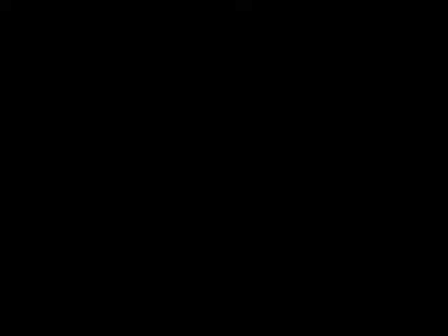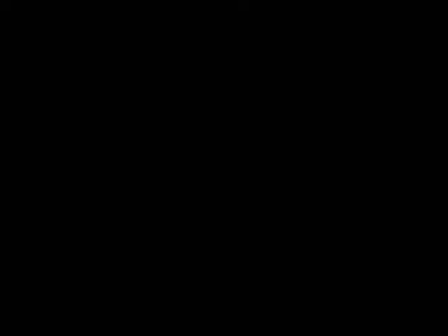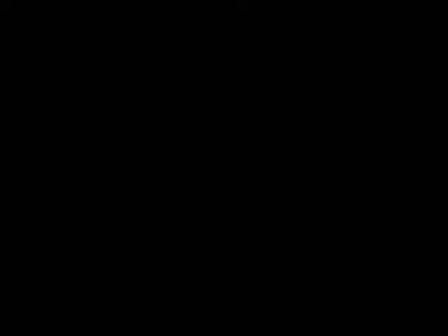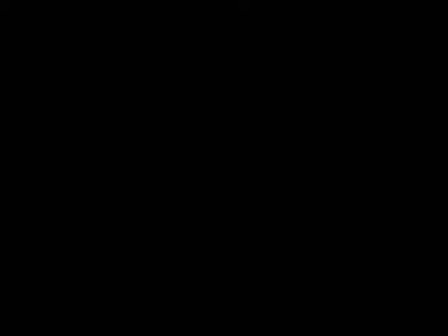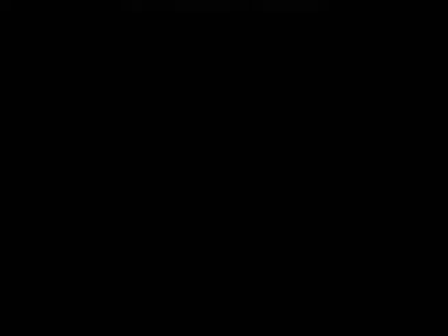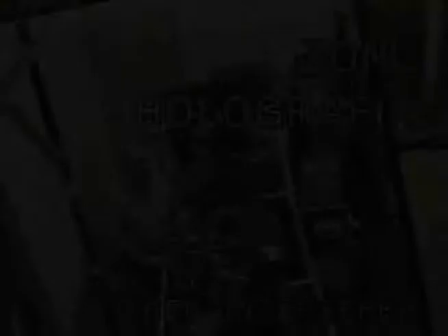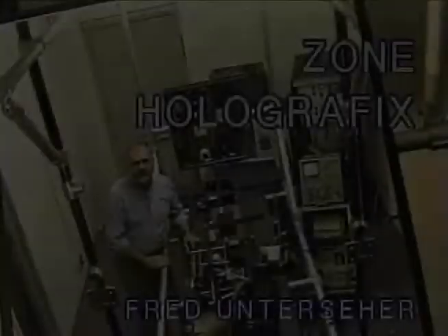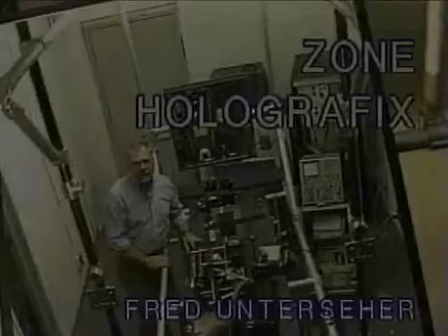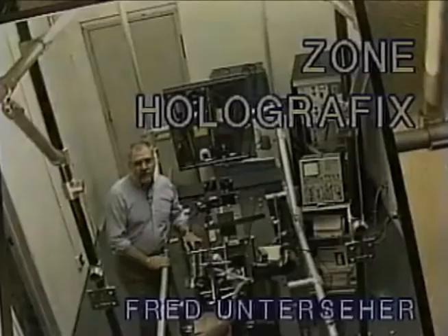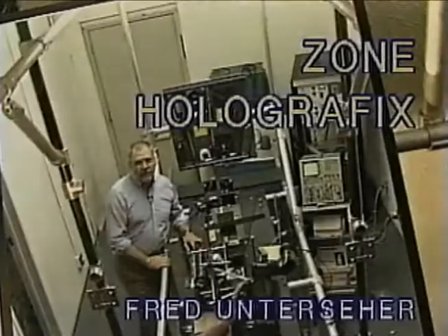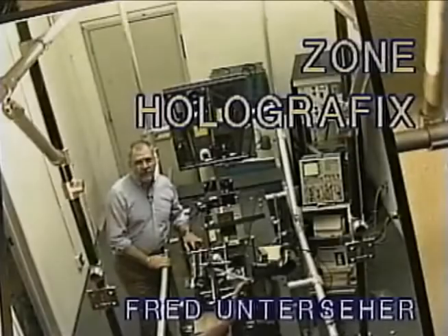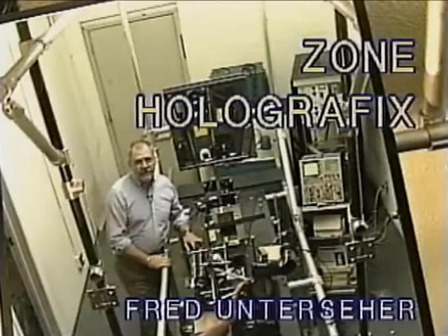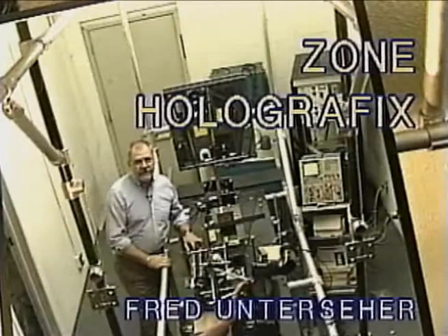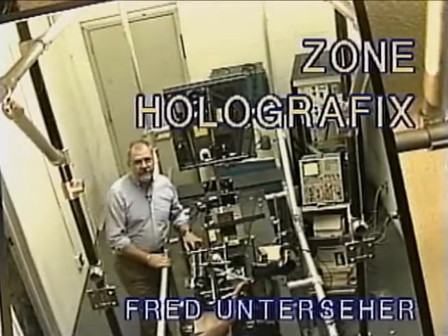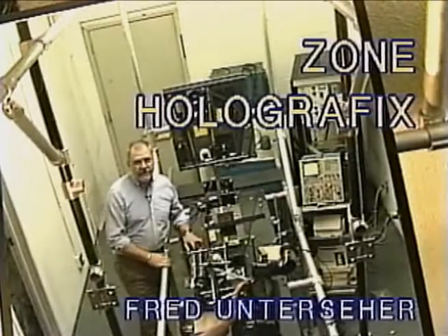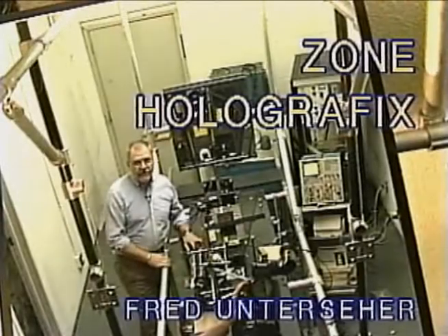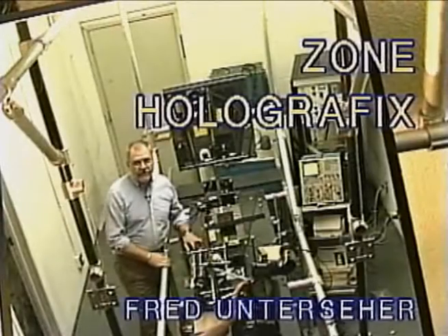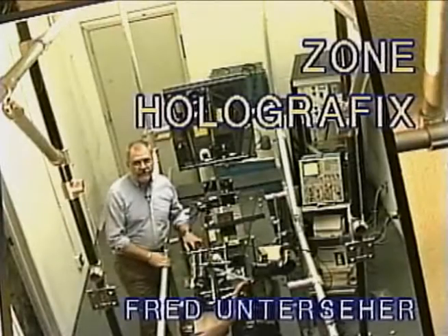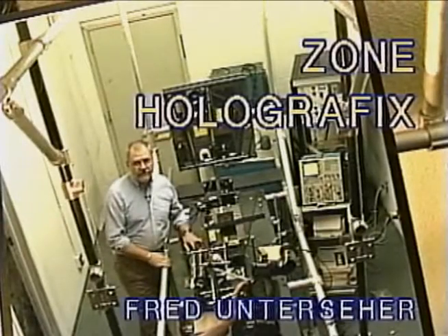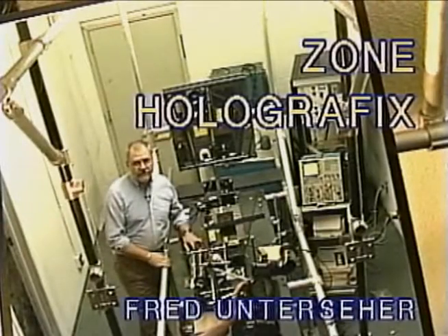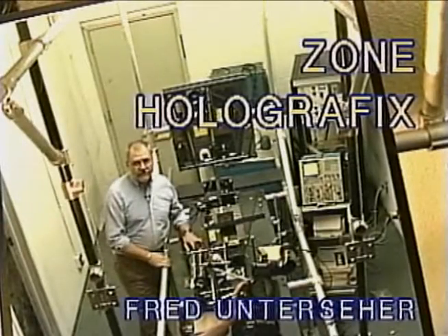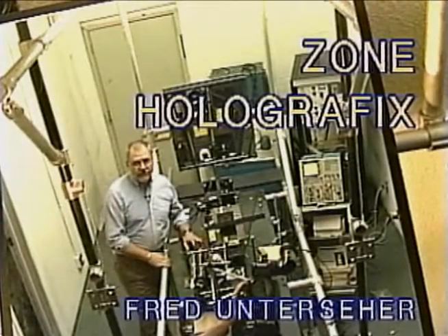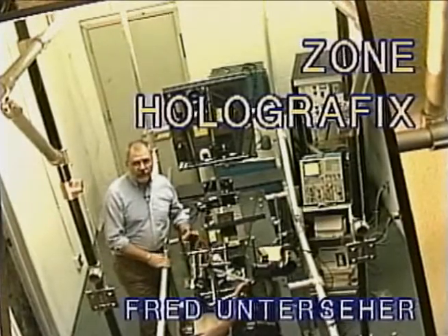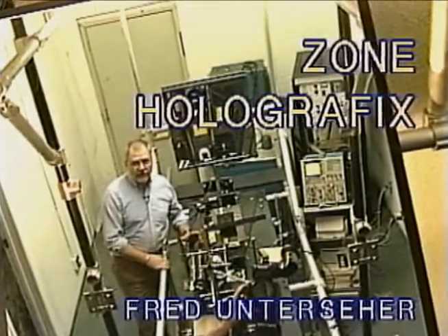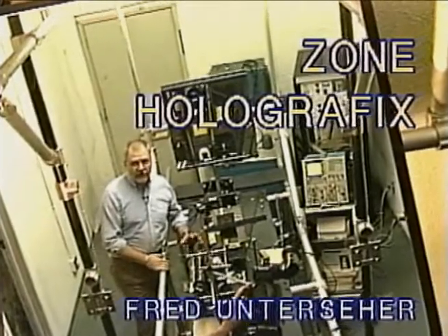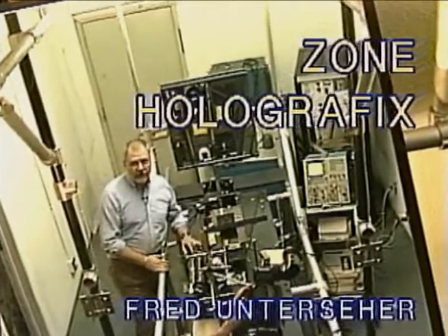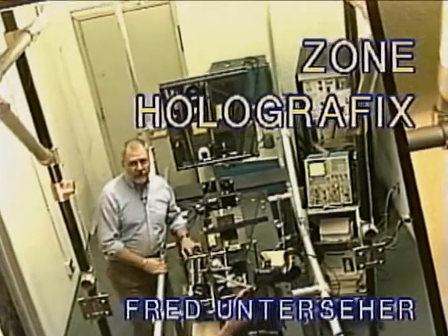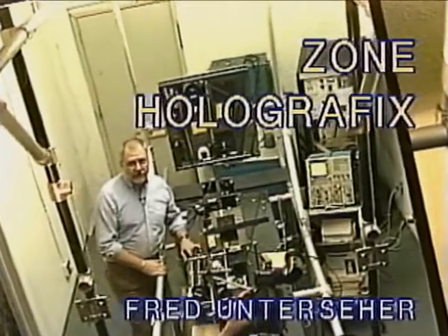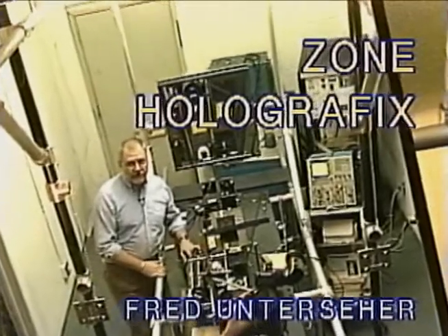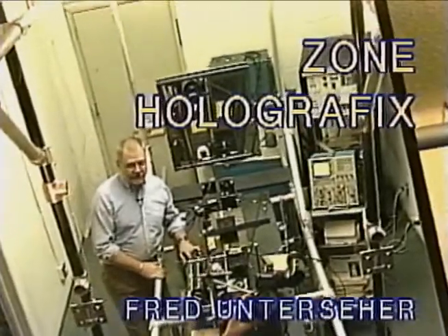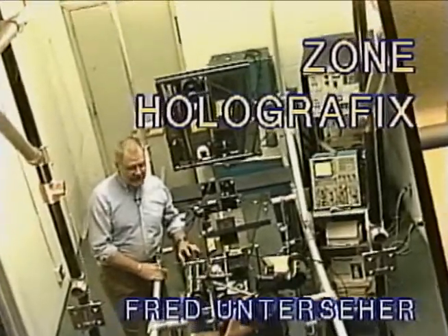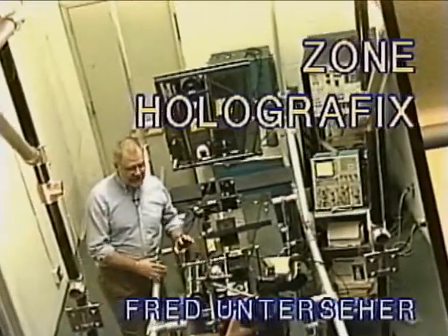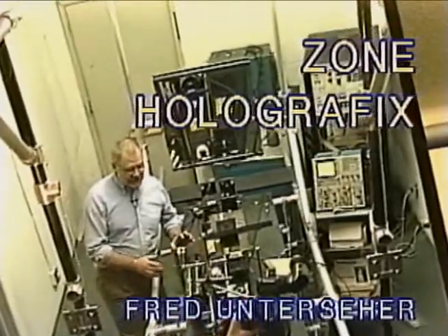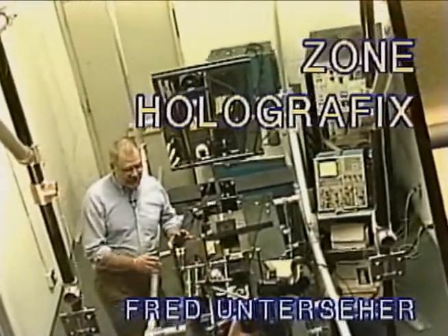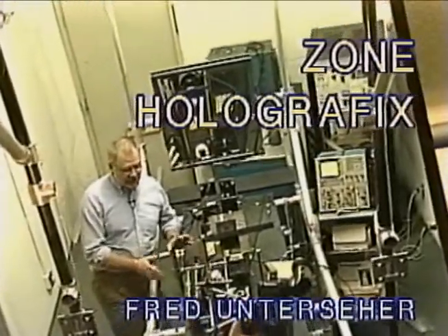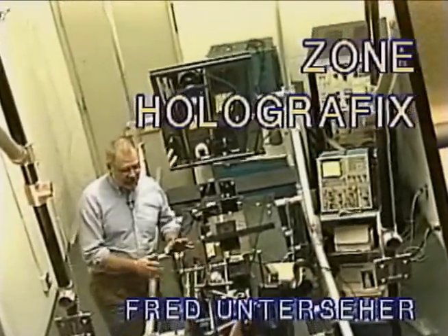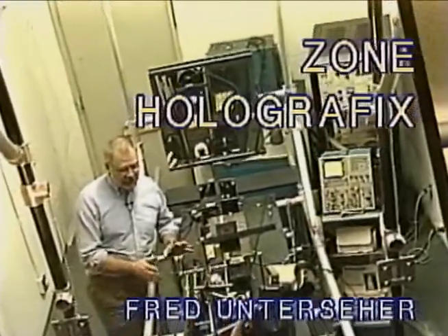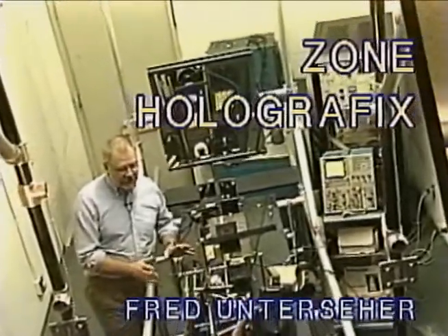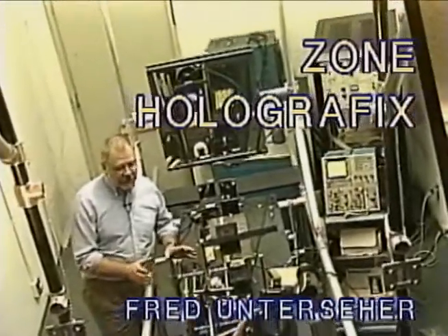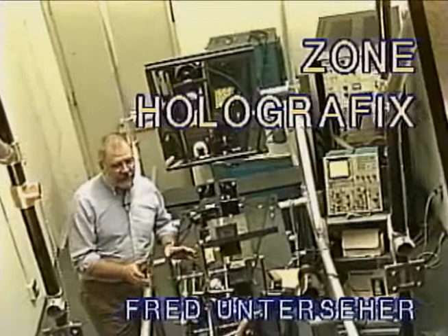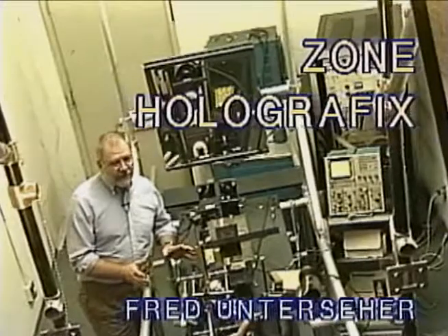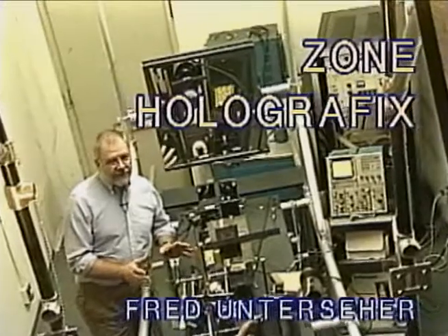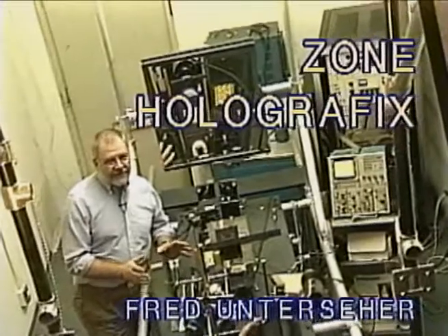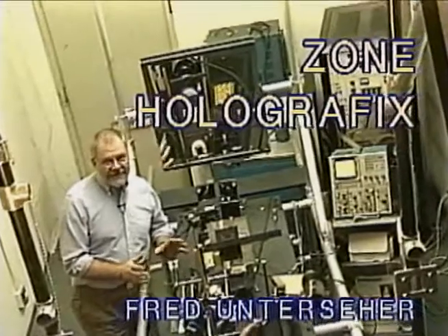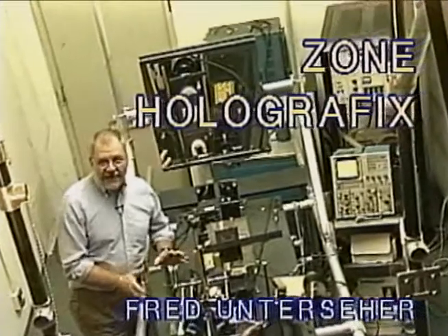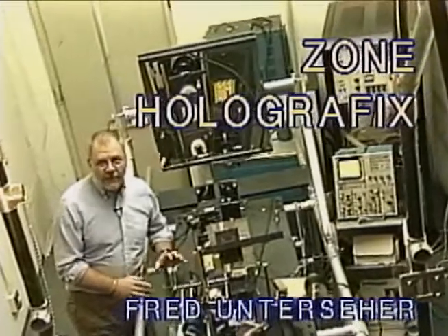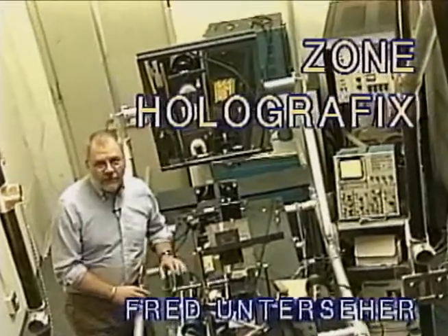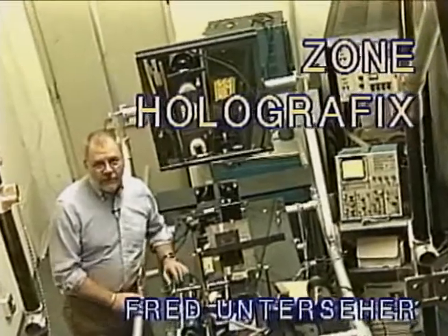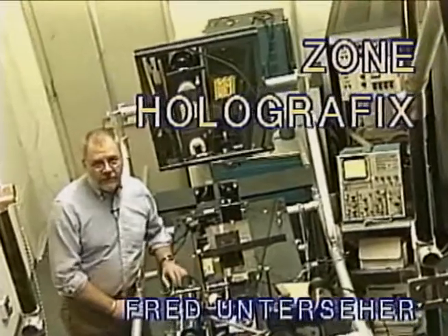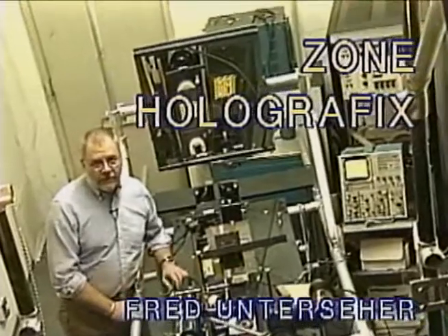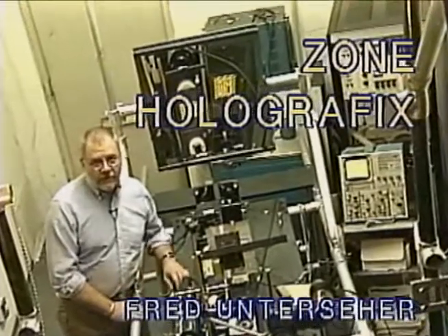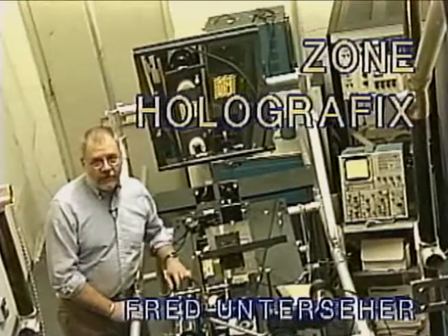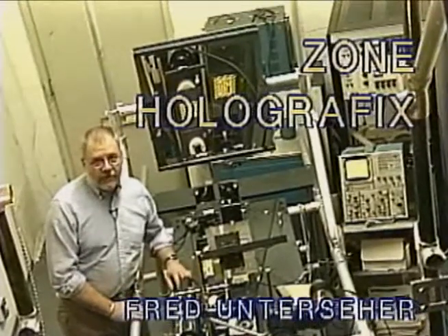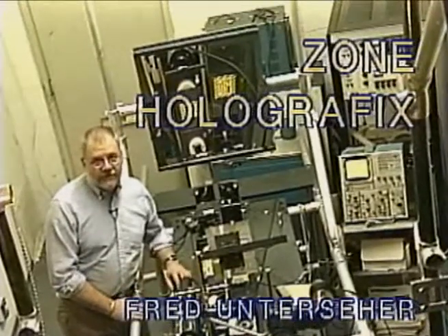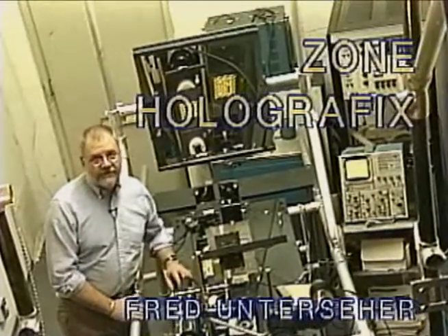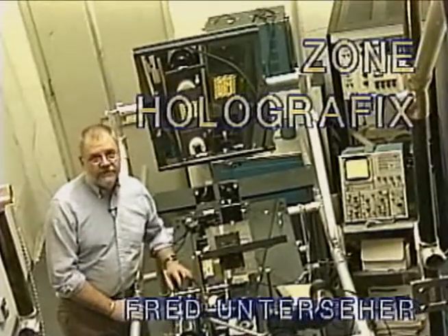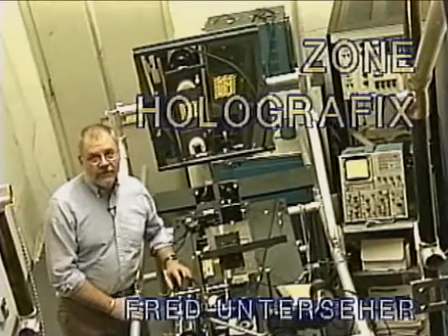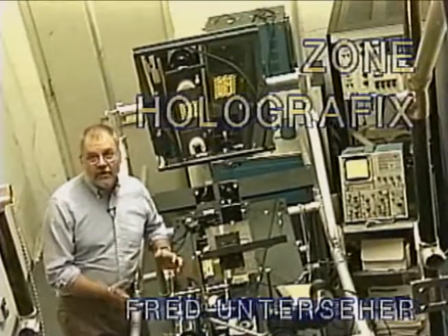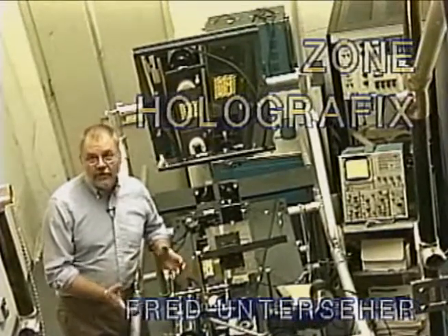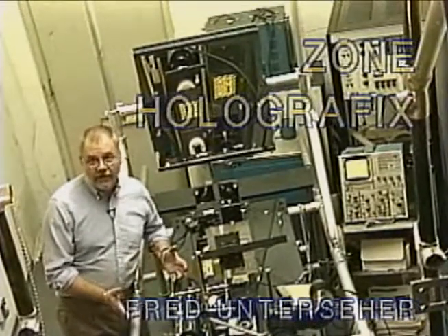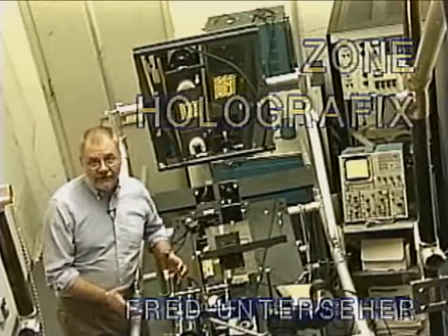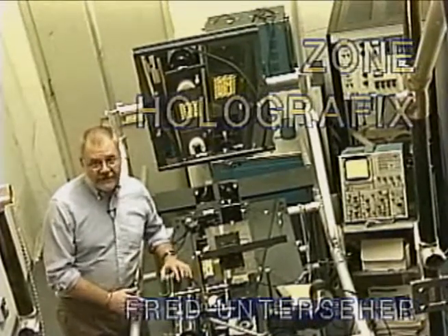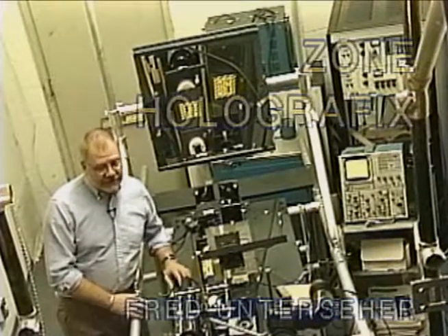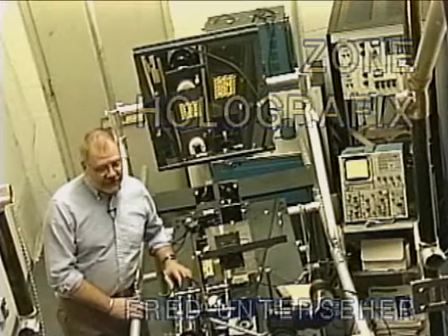Here we are at Zone Holographic Studios, North Hollywood. This is a pulsed camera, or a pulsed holographic setup.